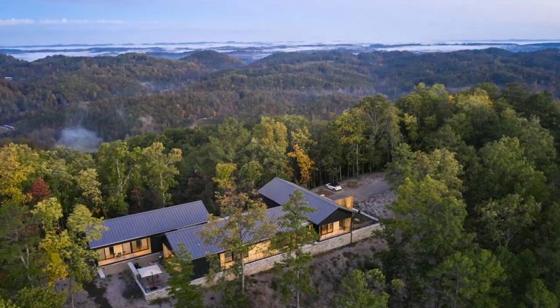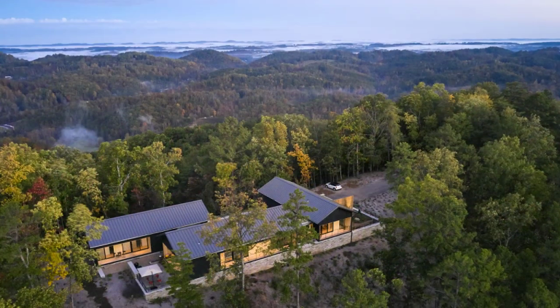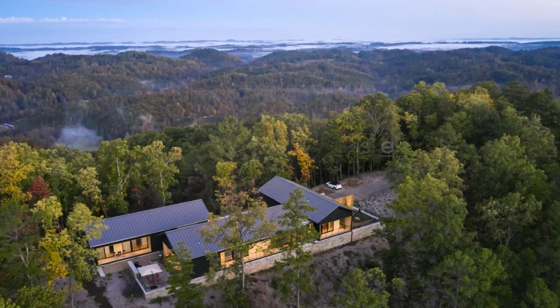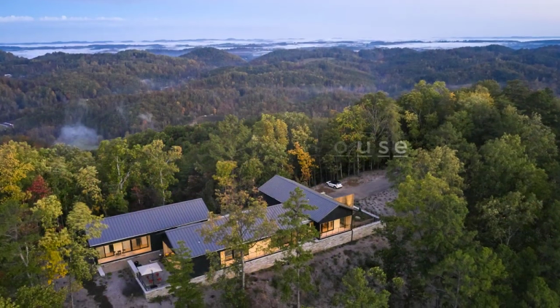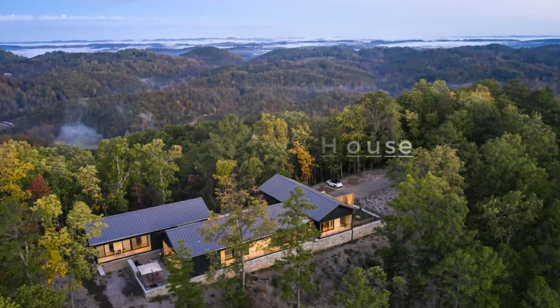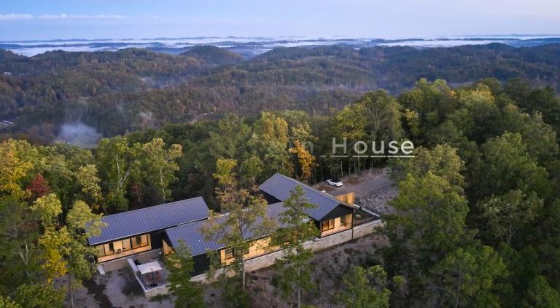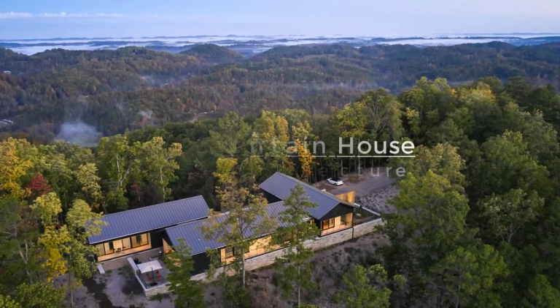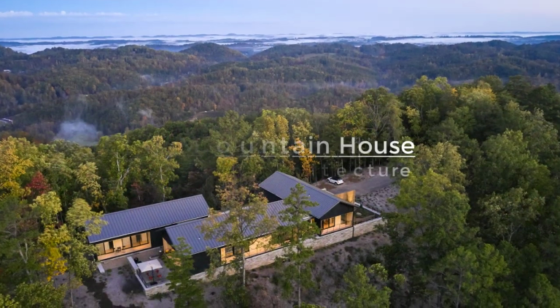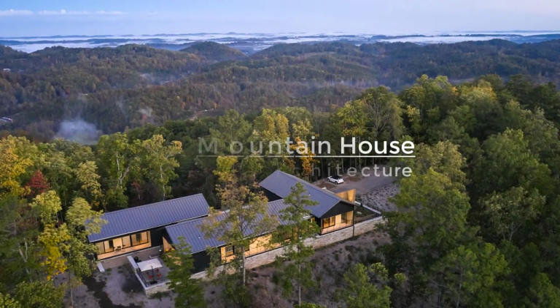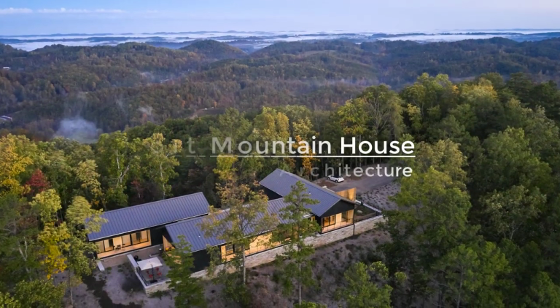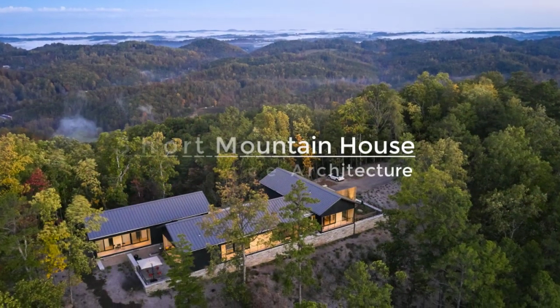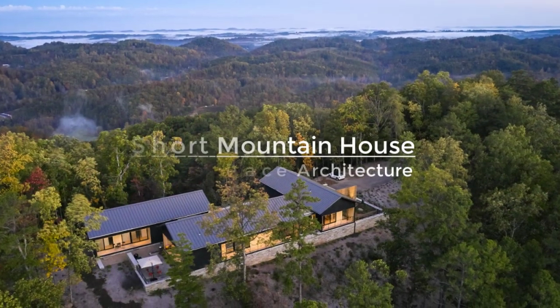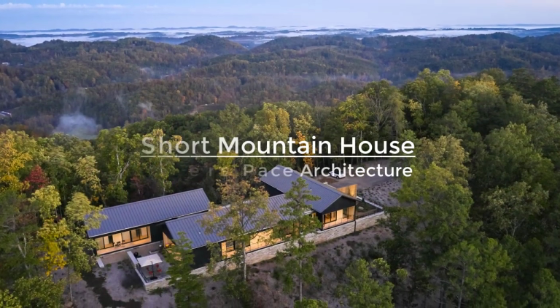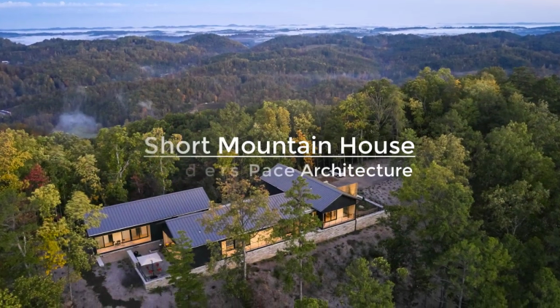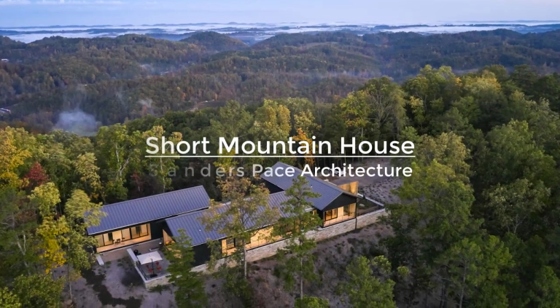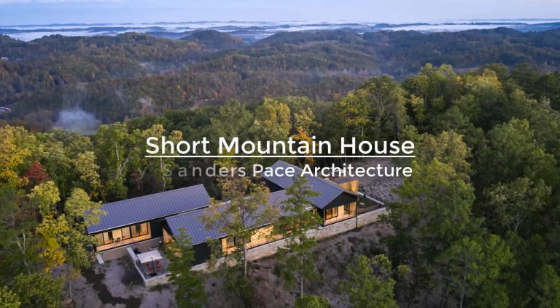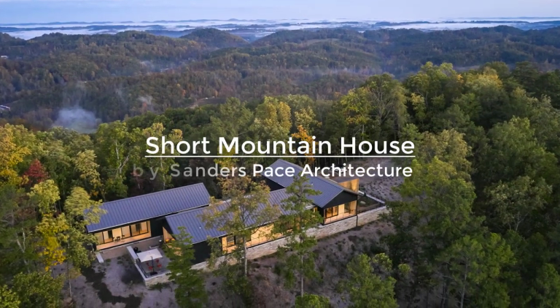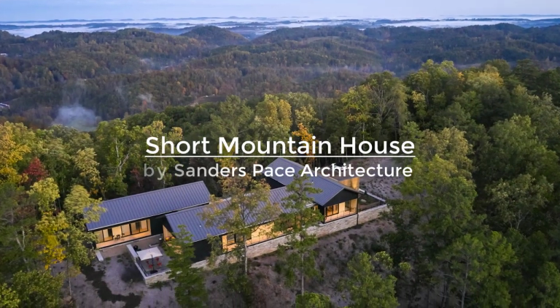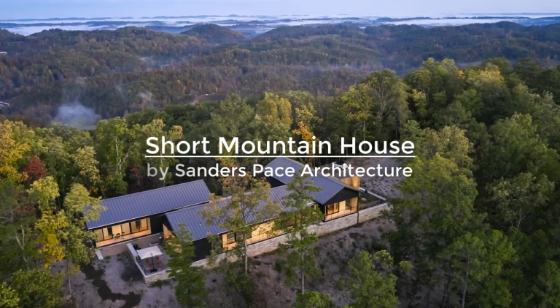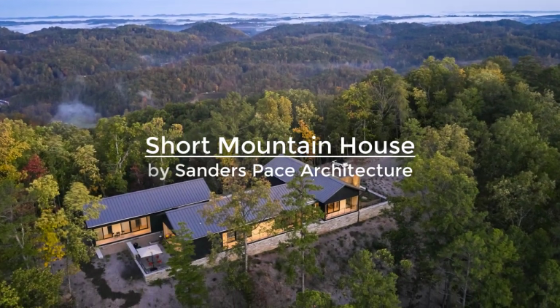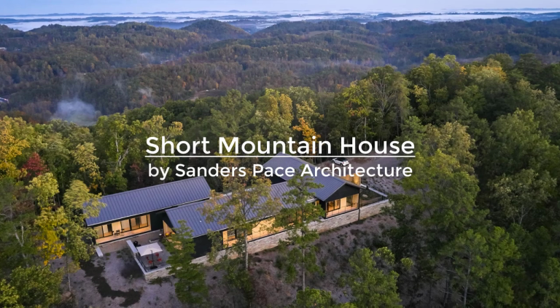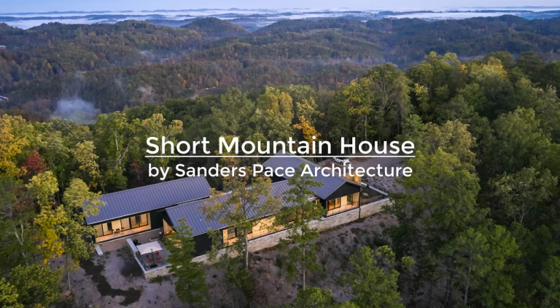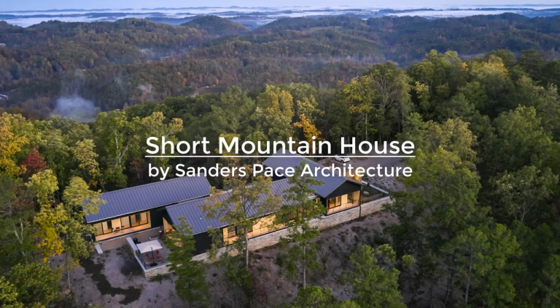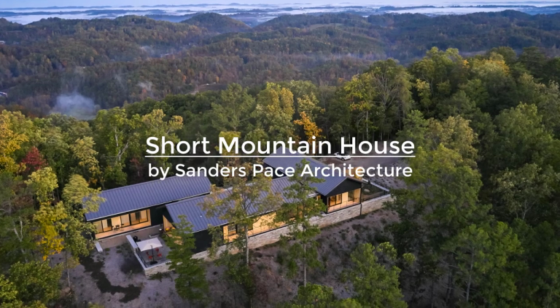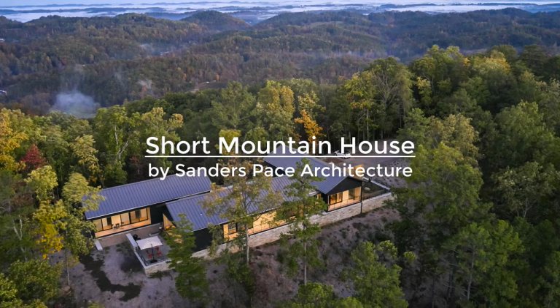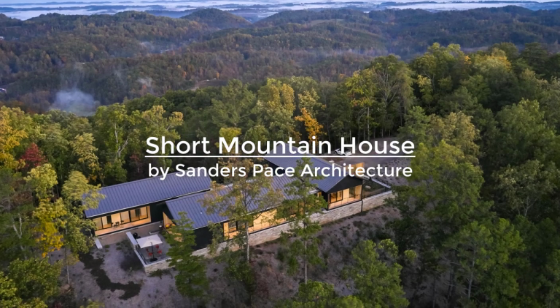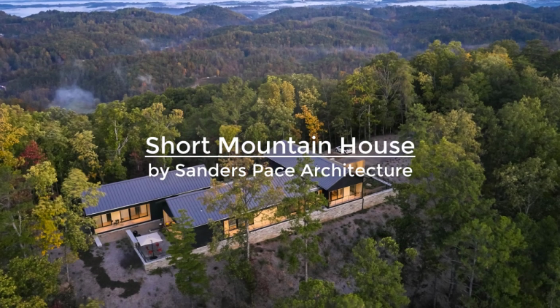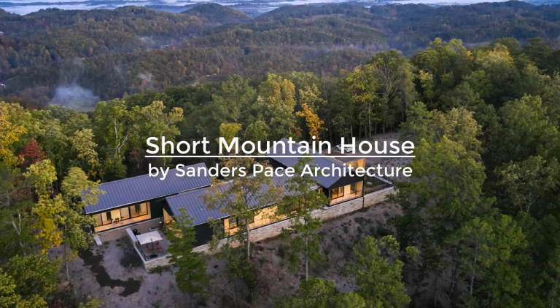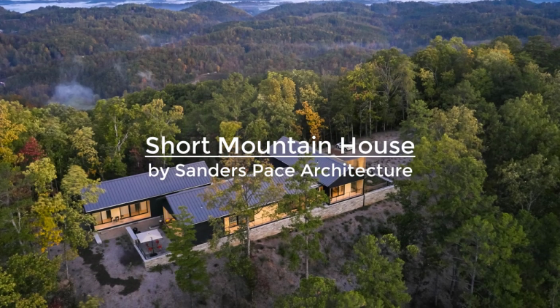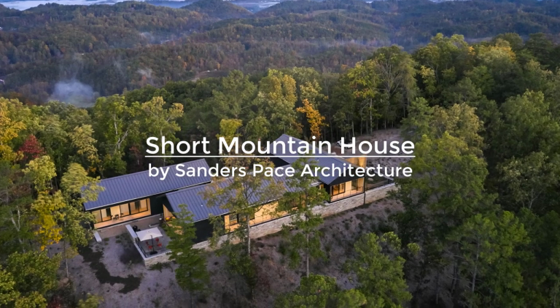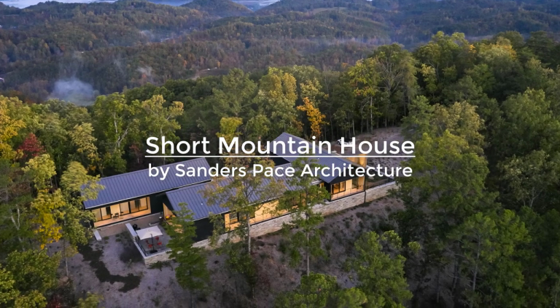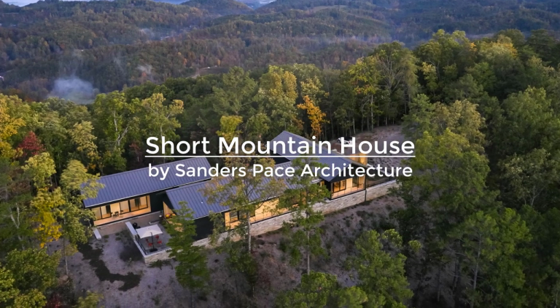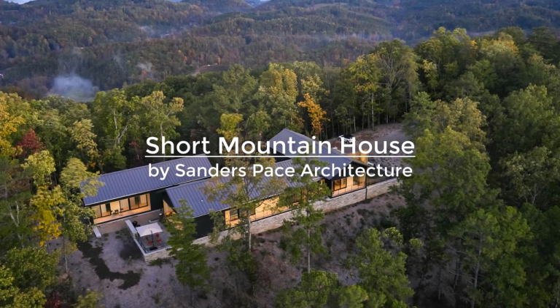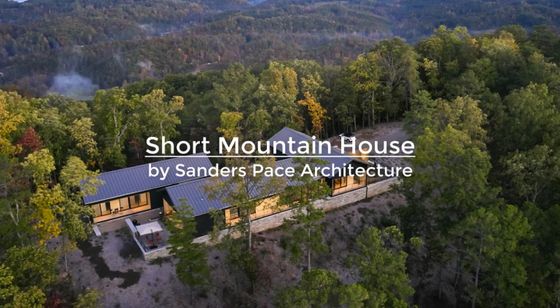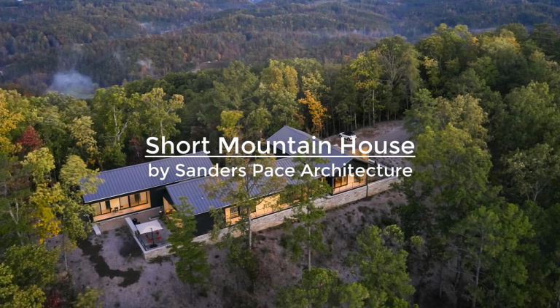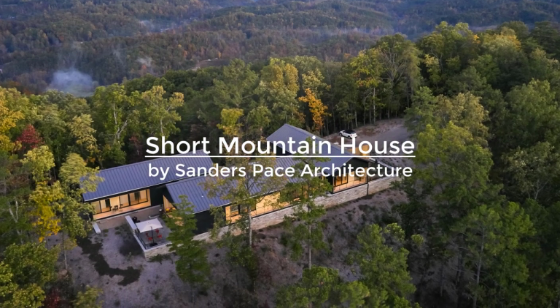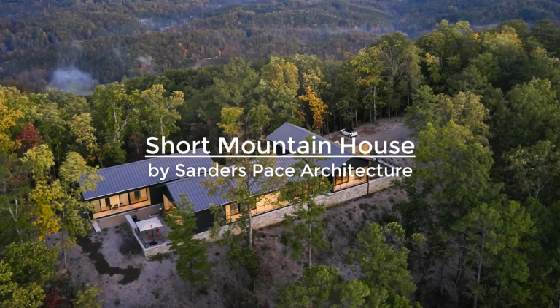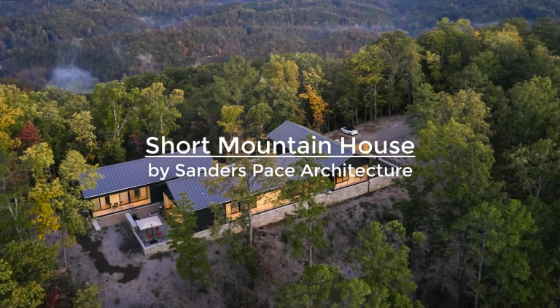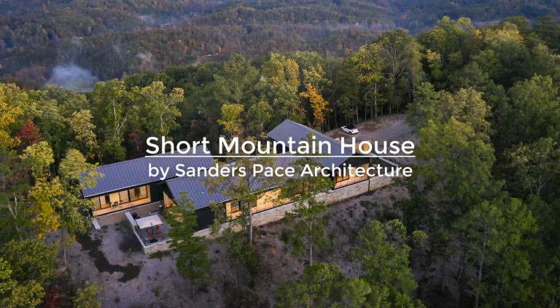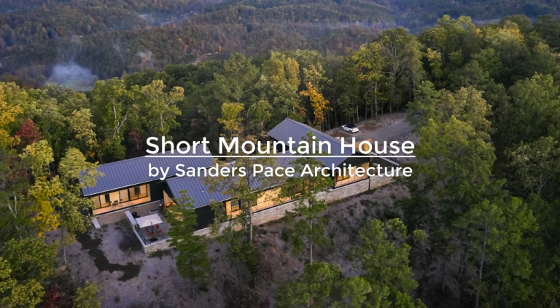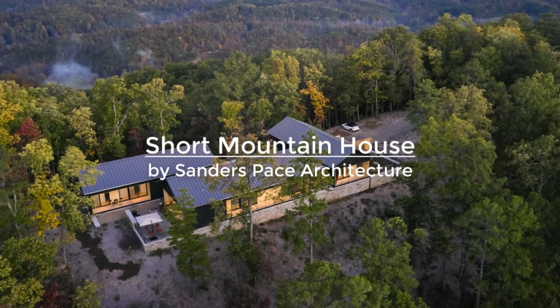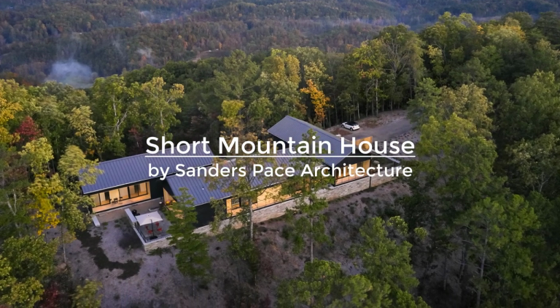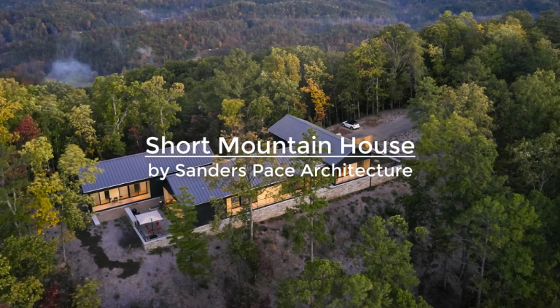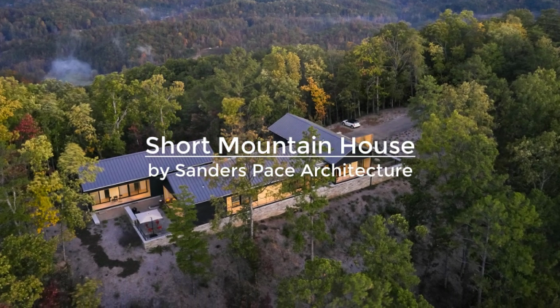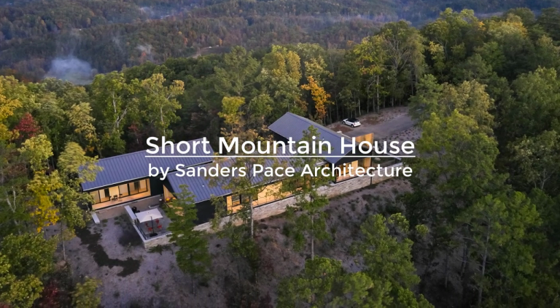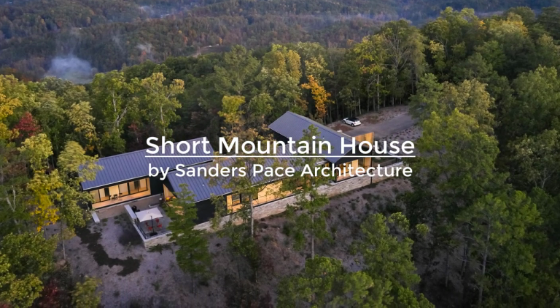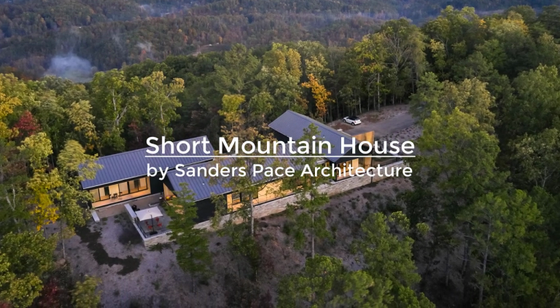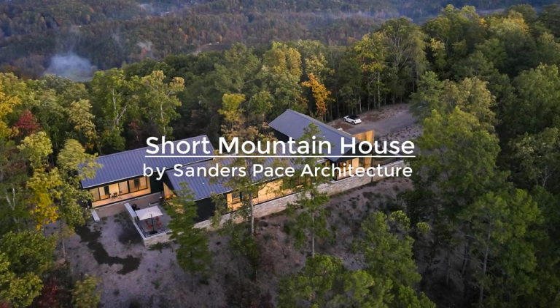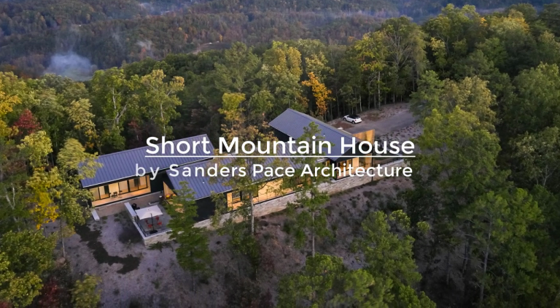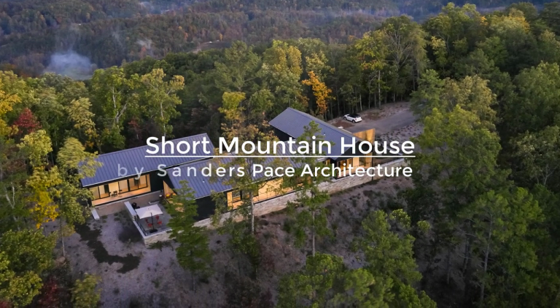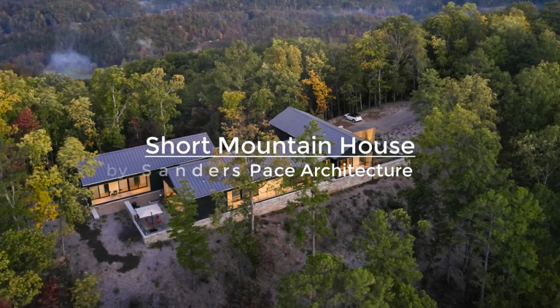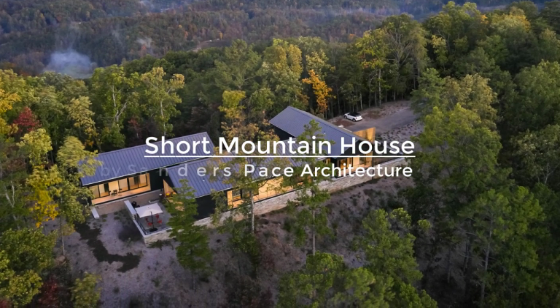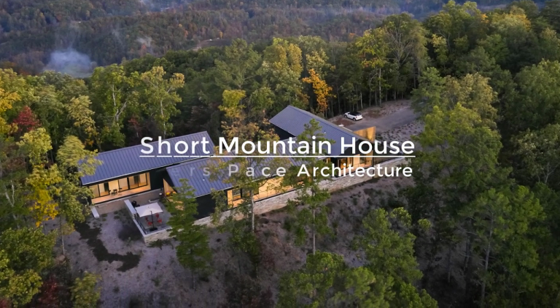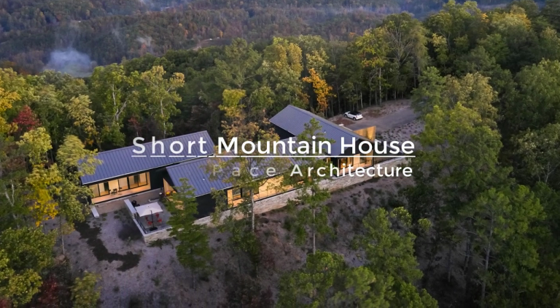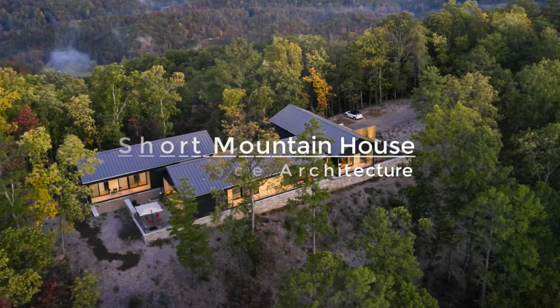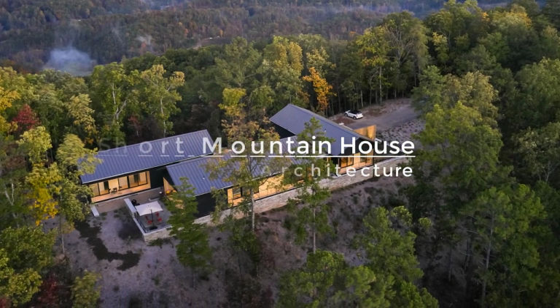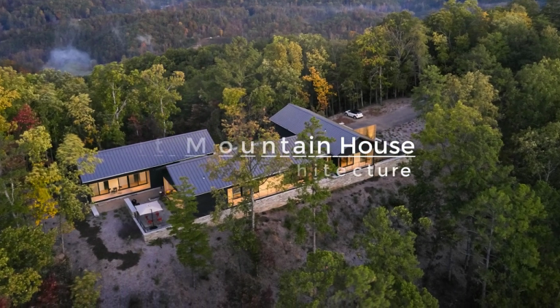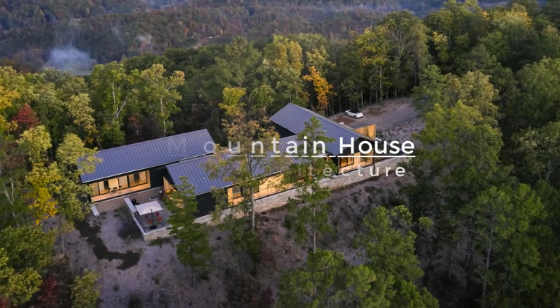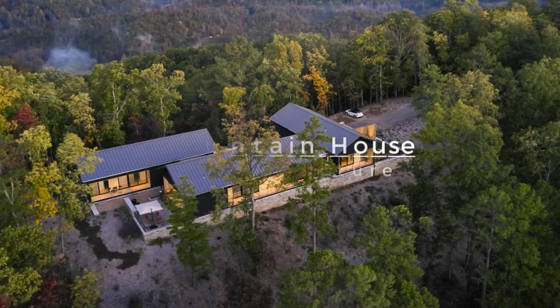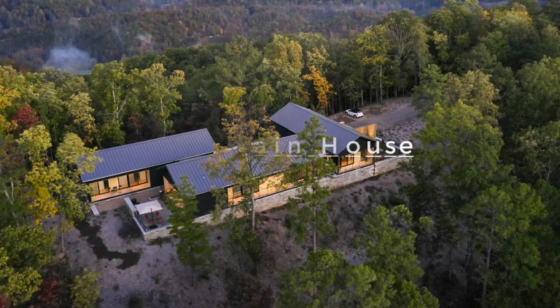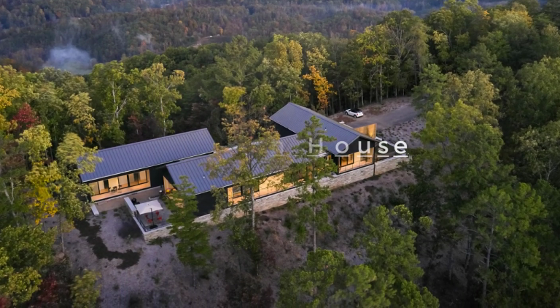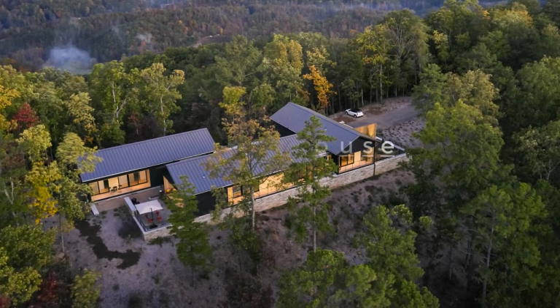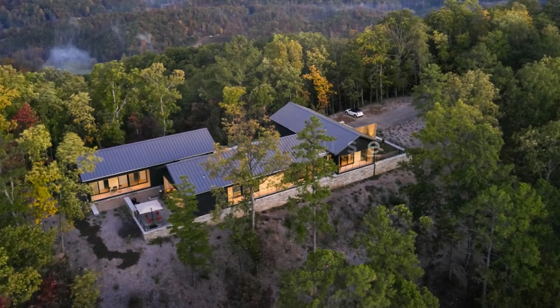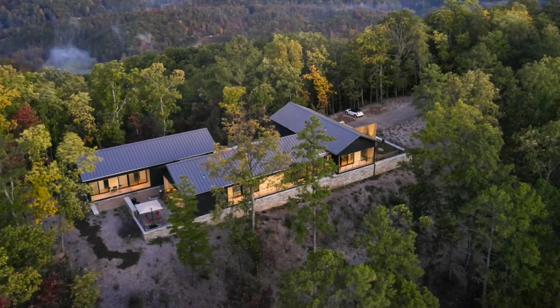Situated on a ridge in Maryvale, Tennessee, the Short Mountain House has panoramic views to the Great Smoky Mountains National Park.